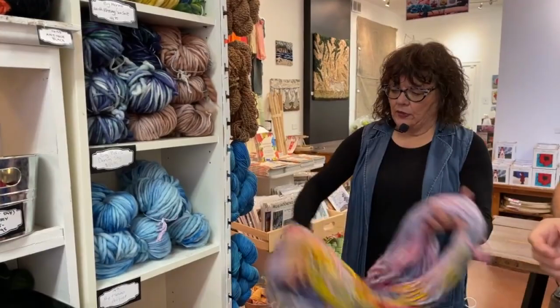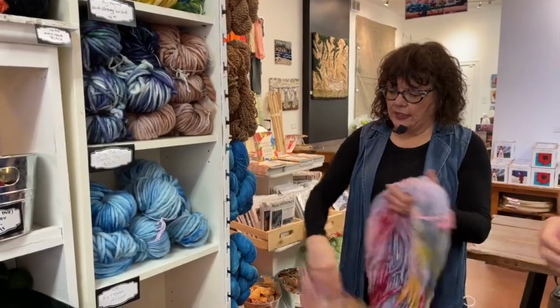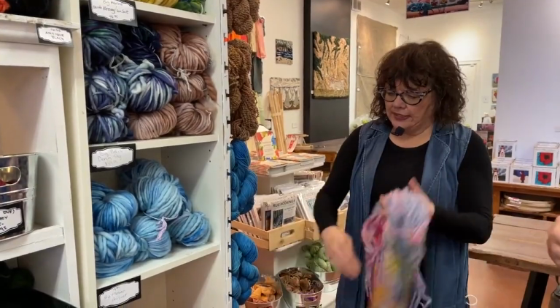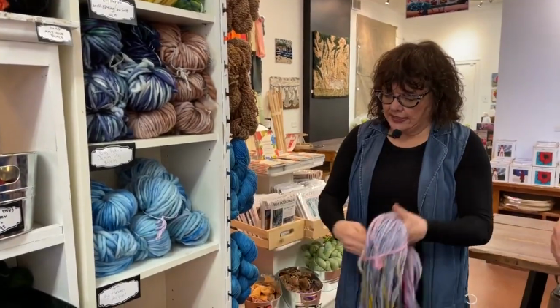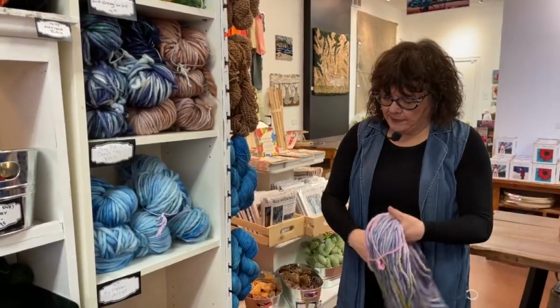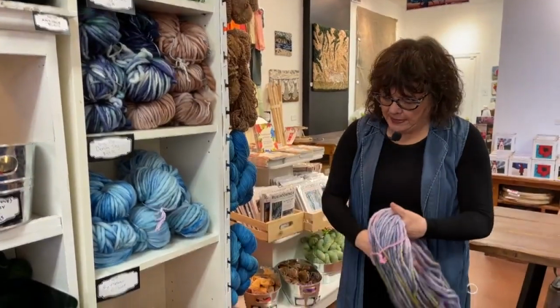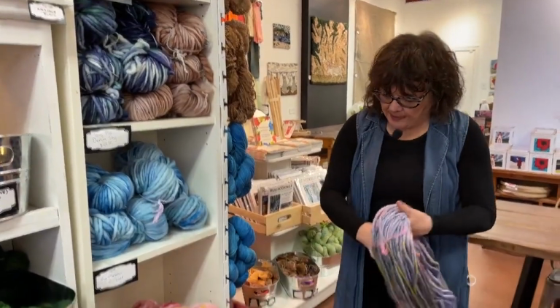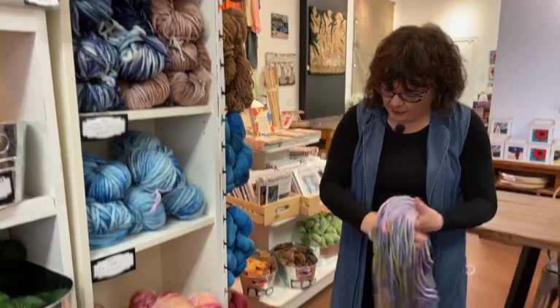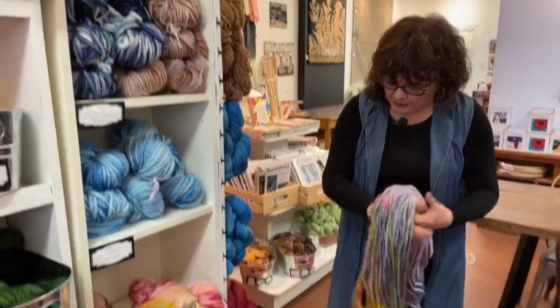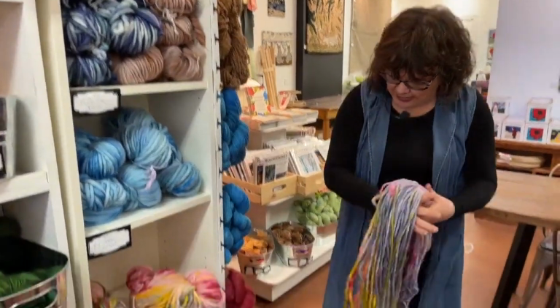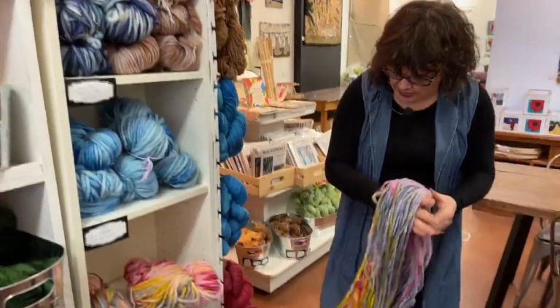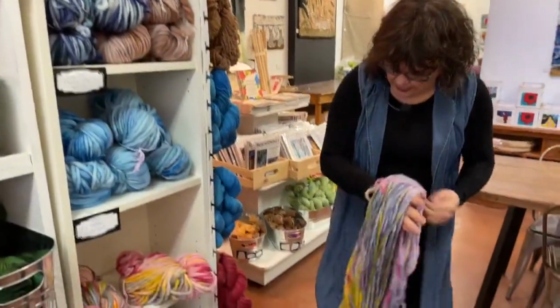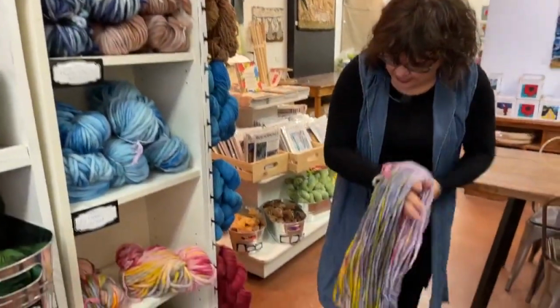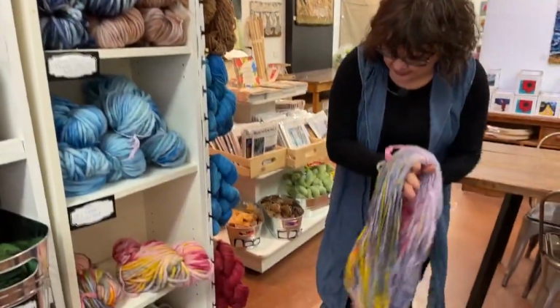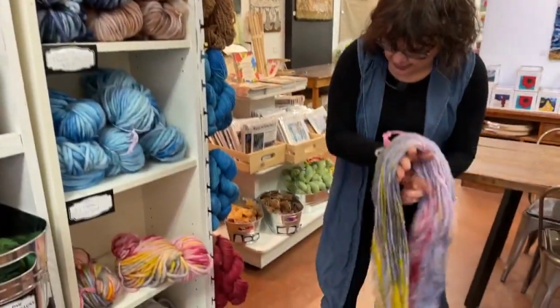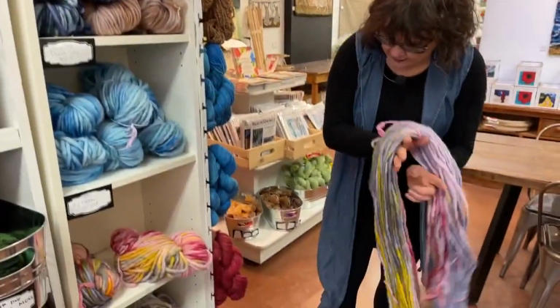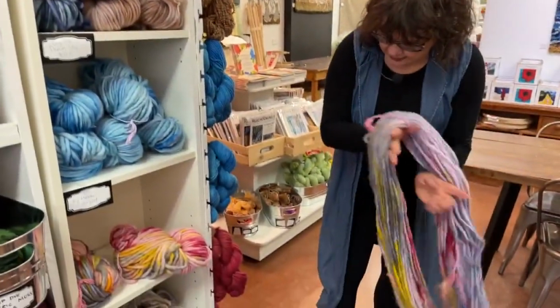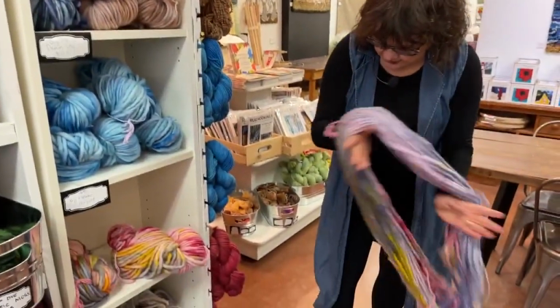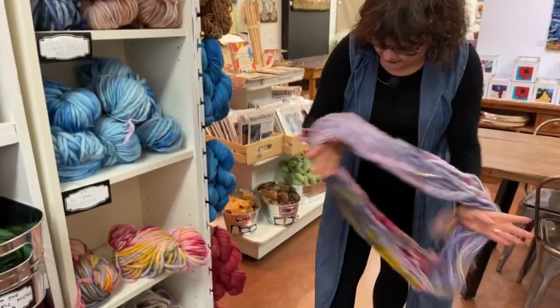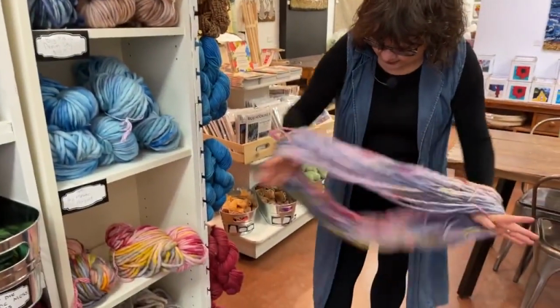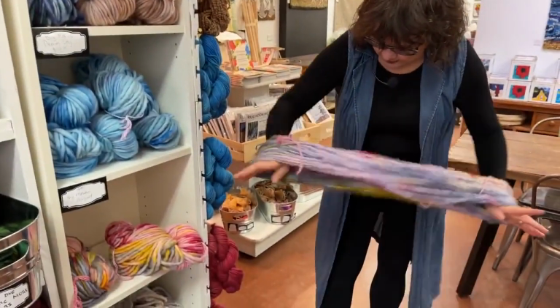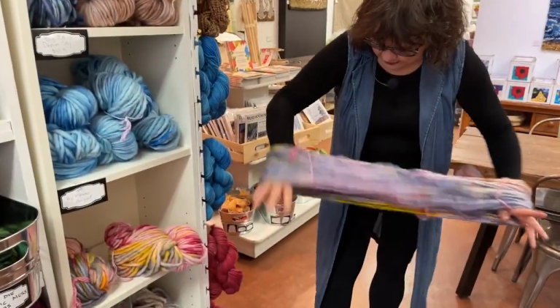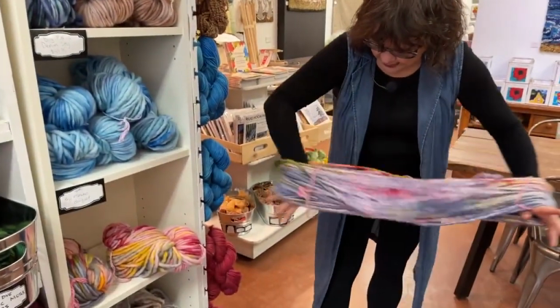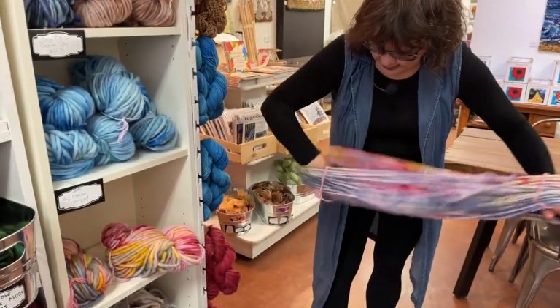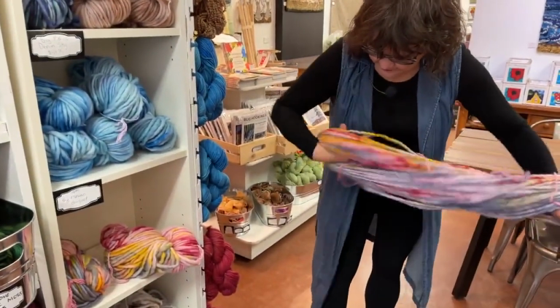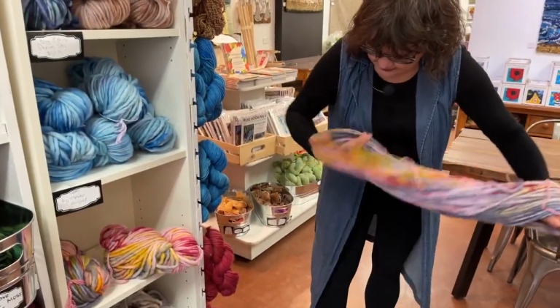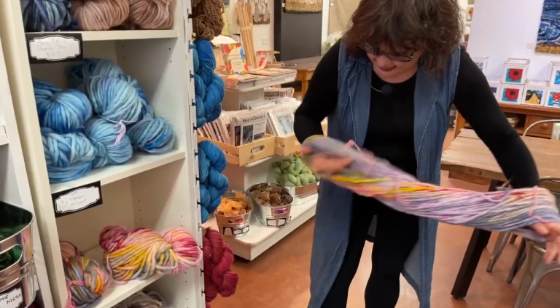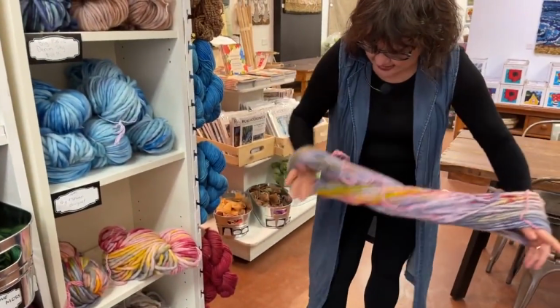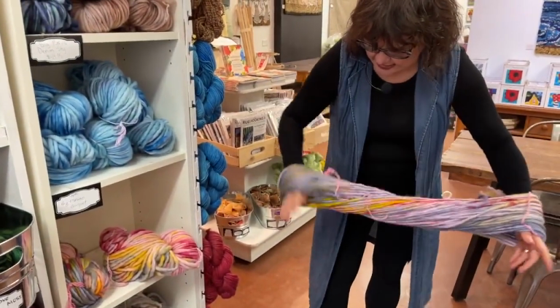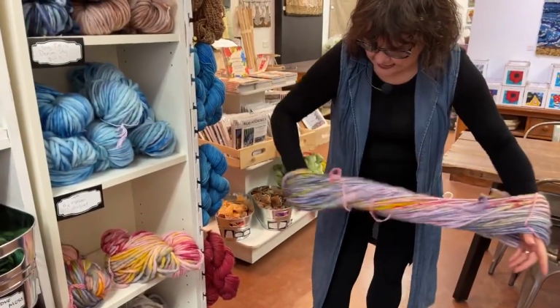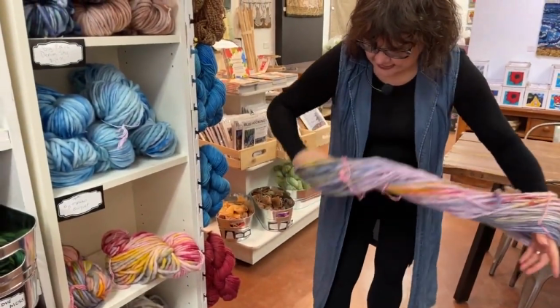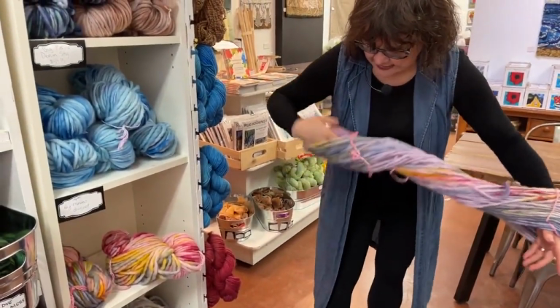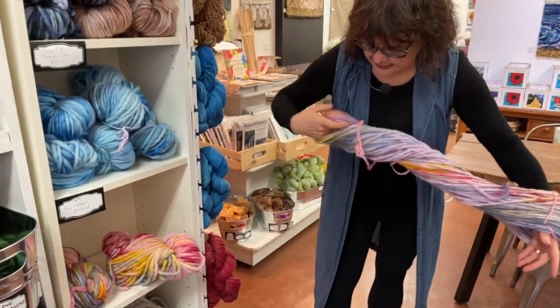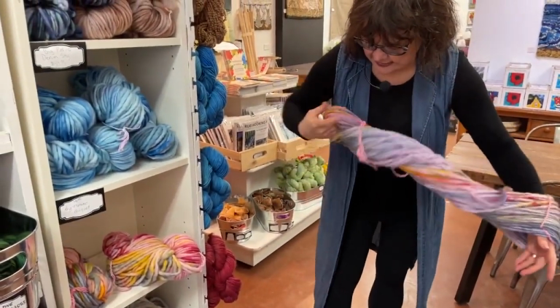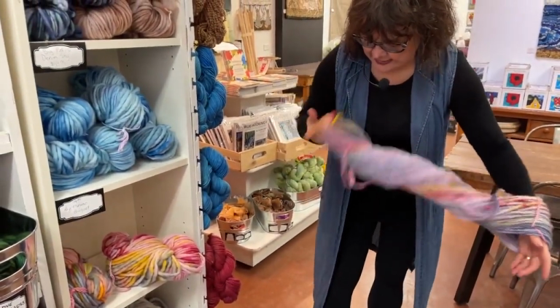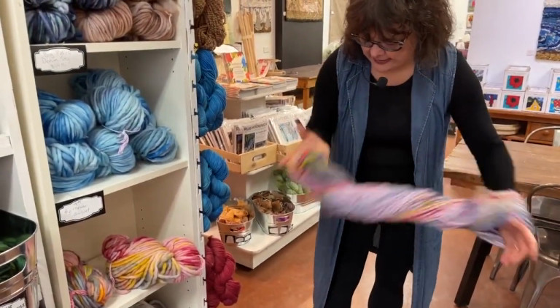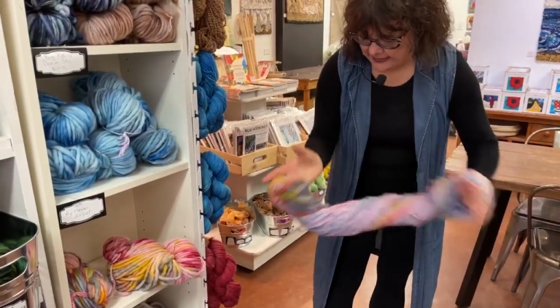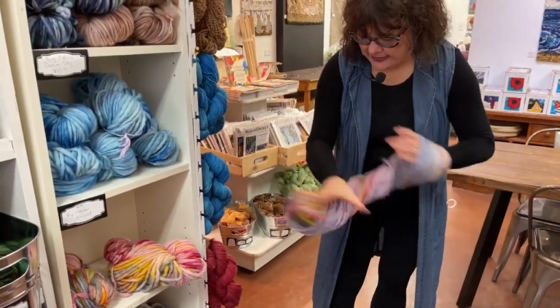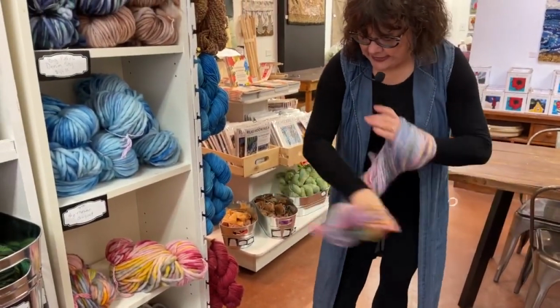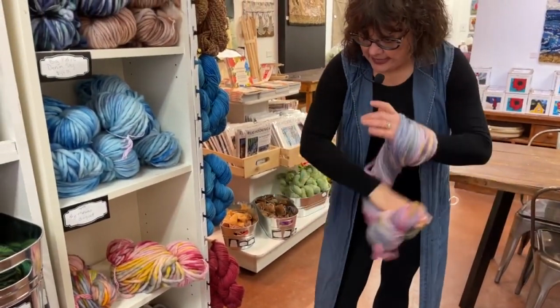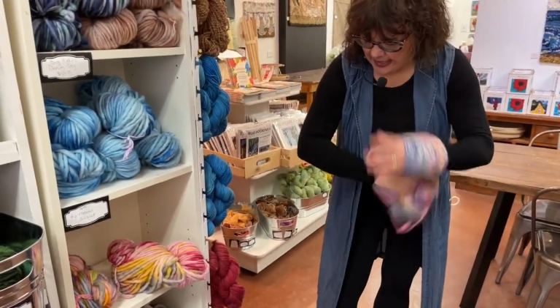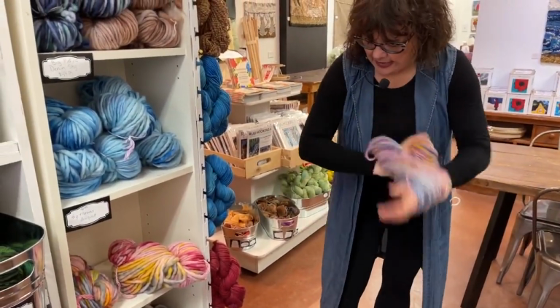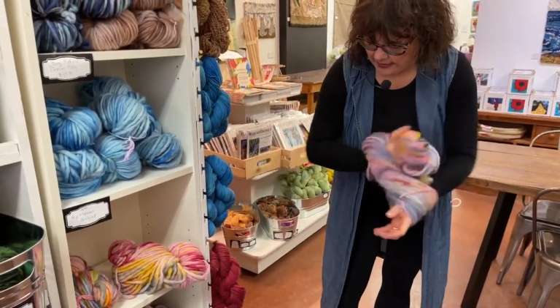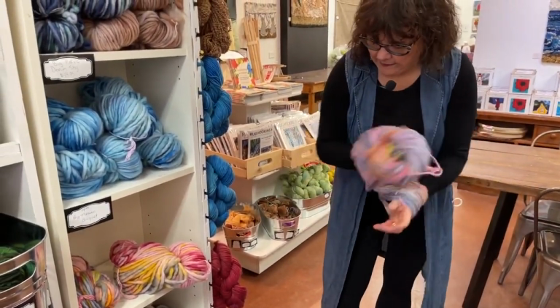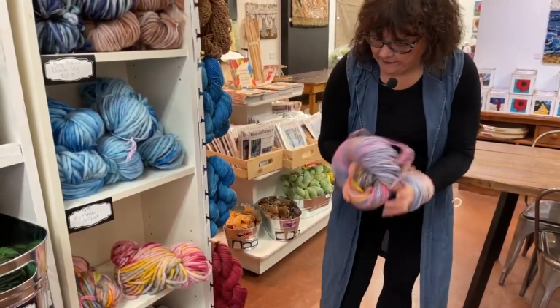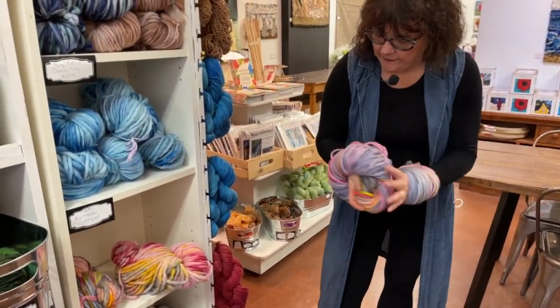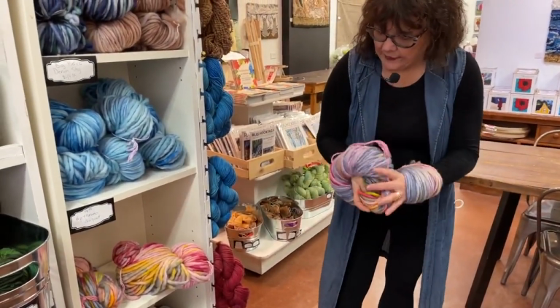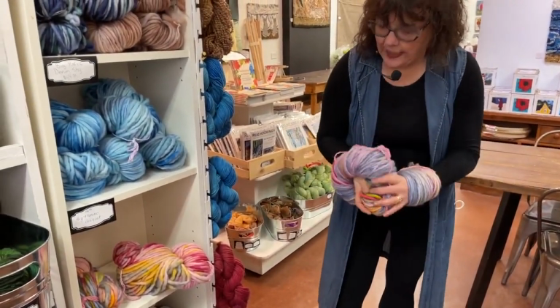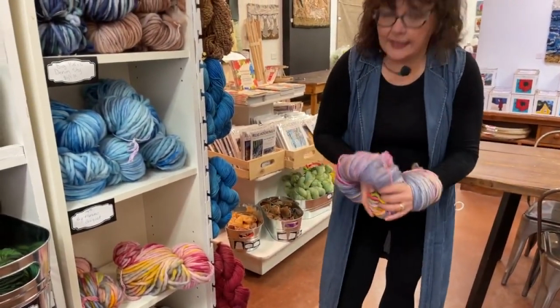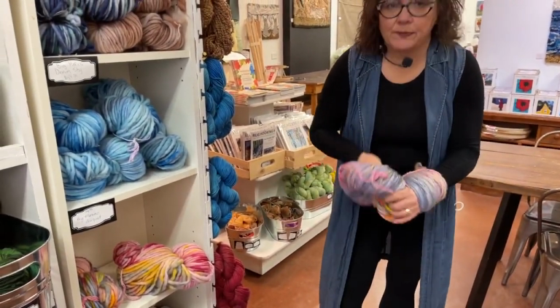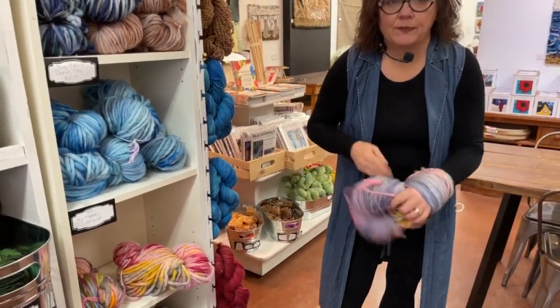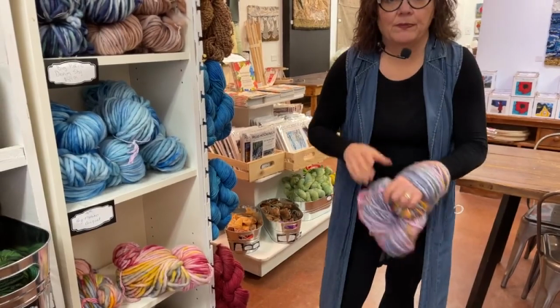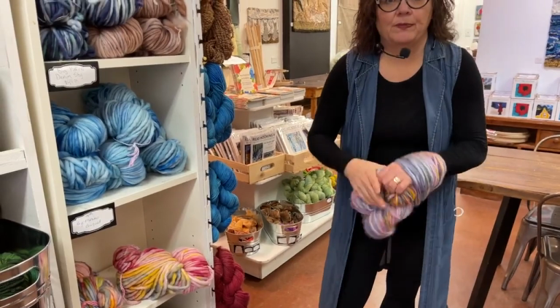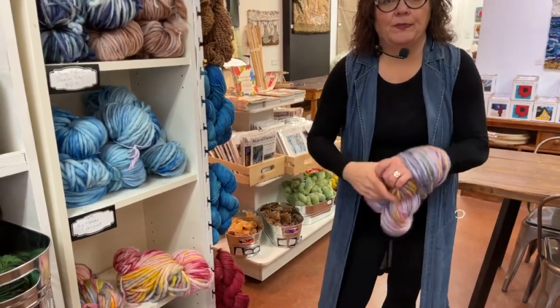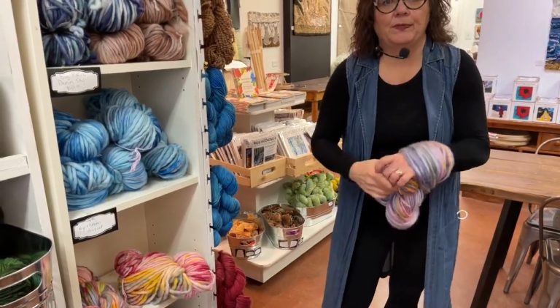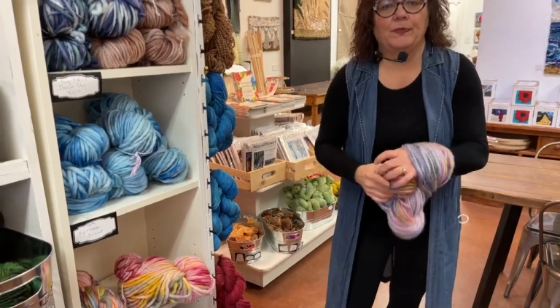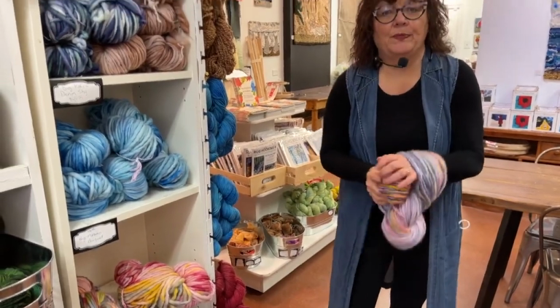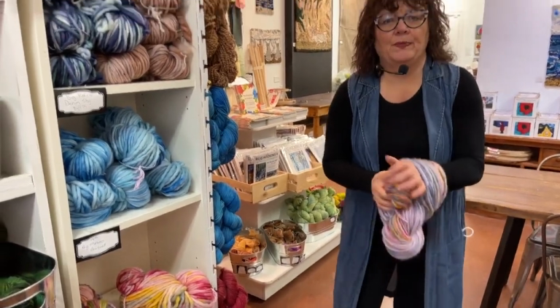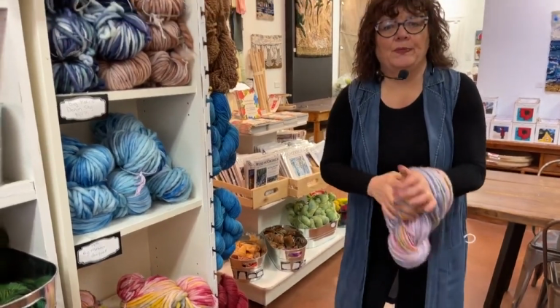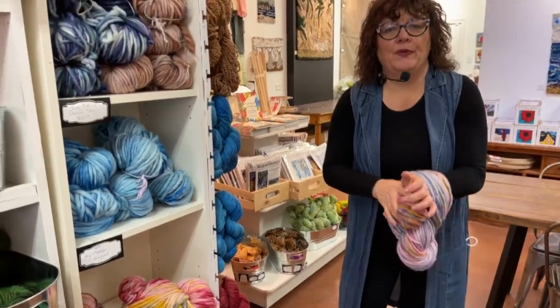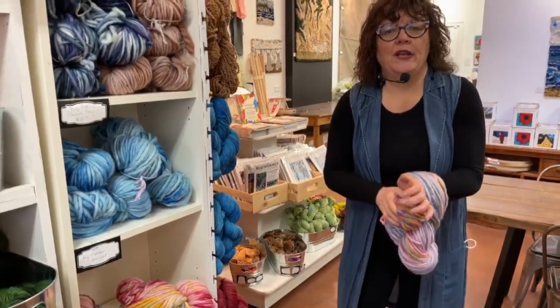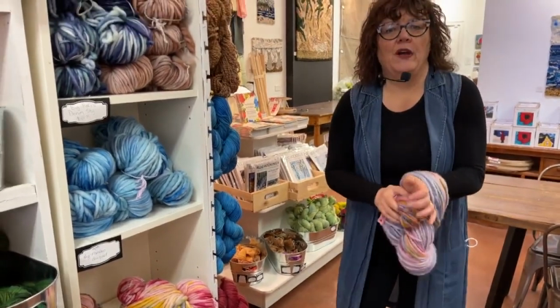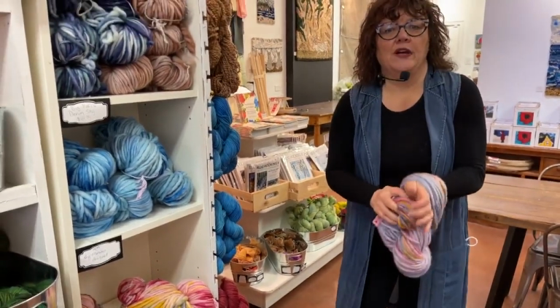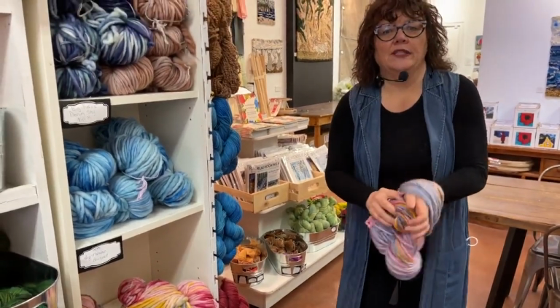This is our big merino, and these are also available in half skeins. Yes they are. That's pretty awesome.